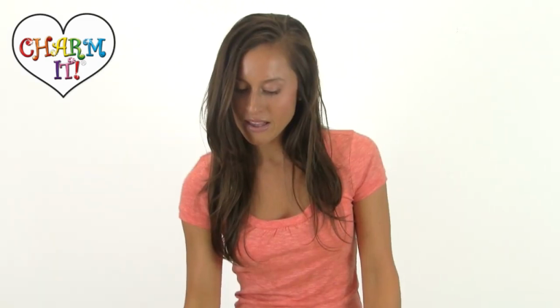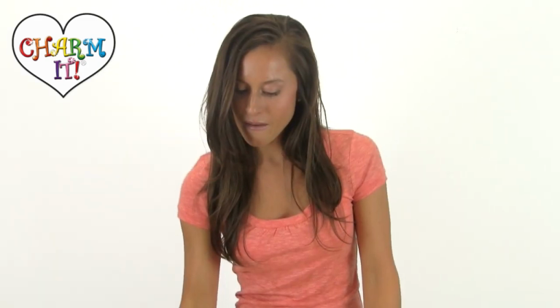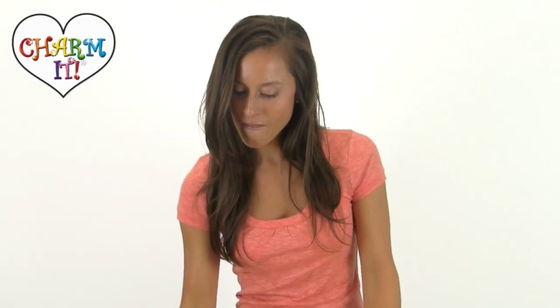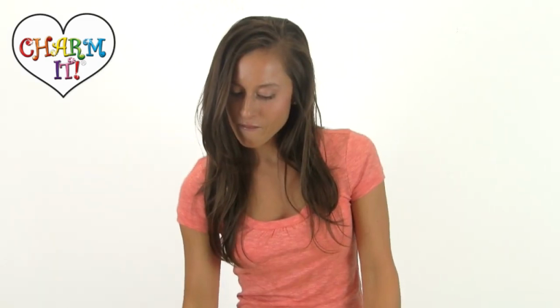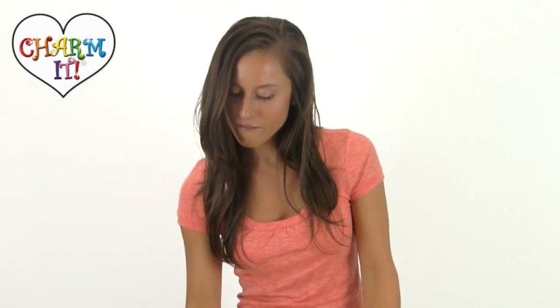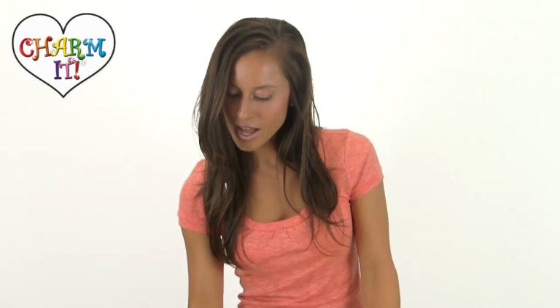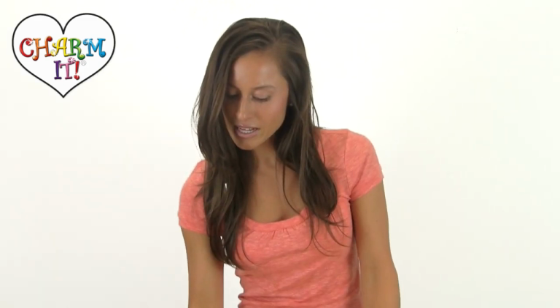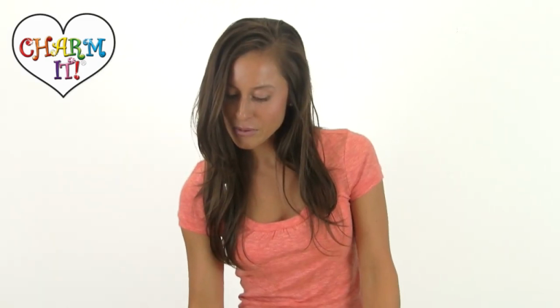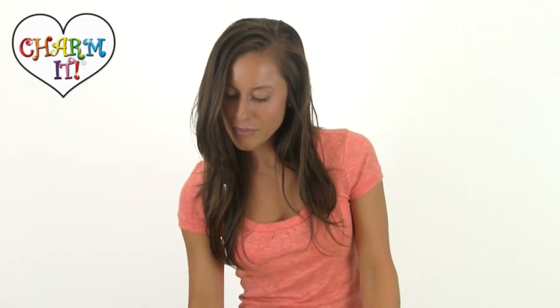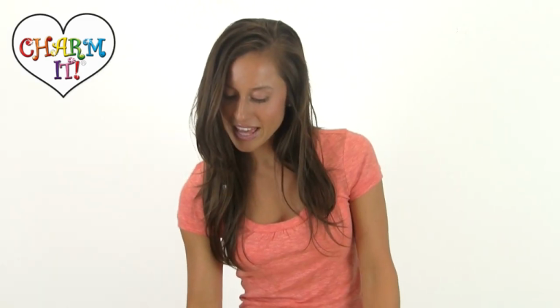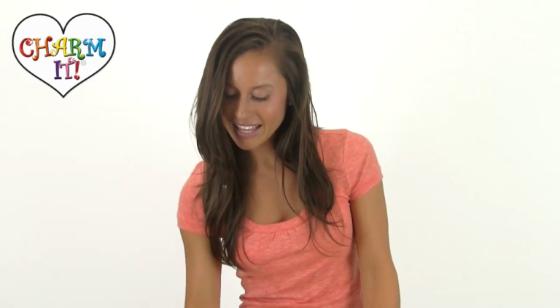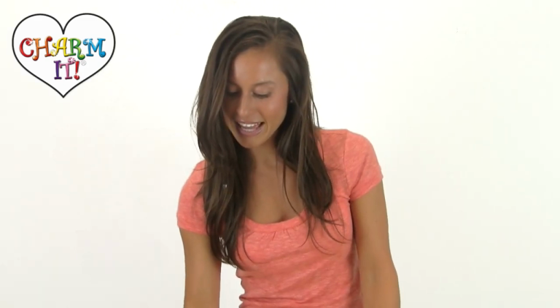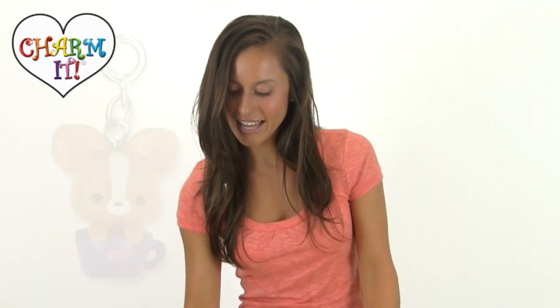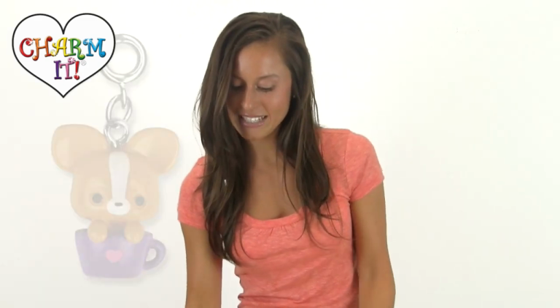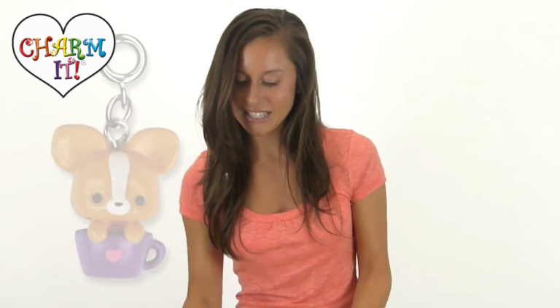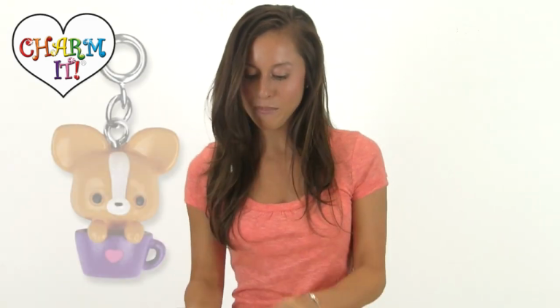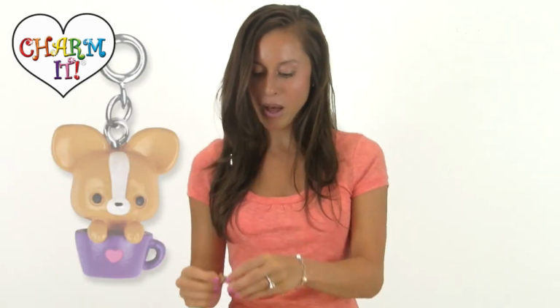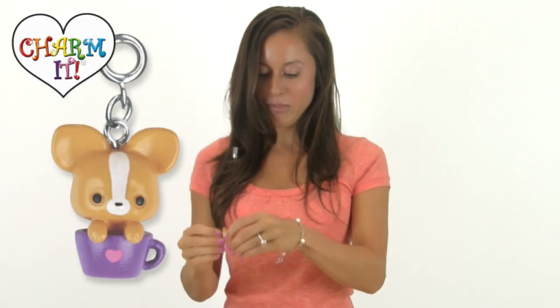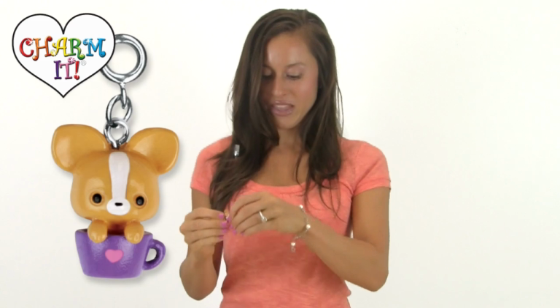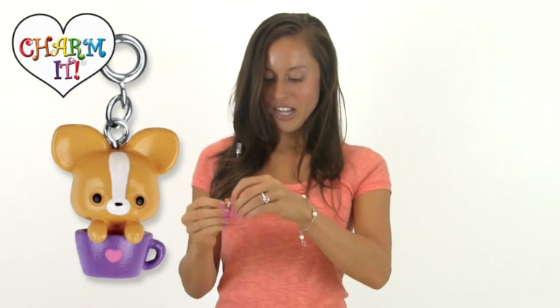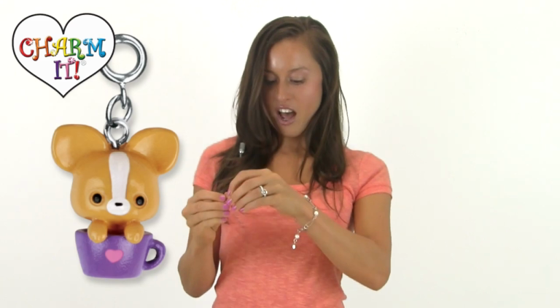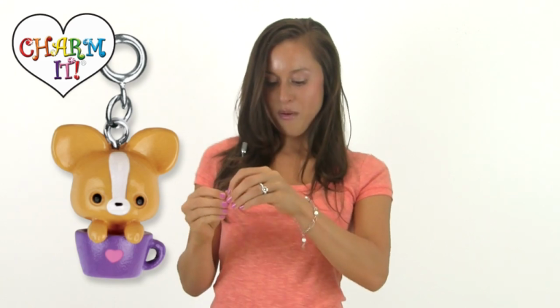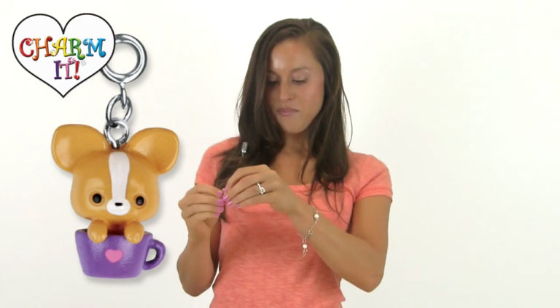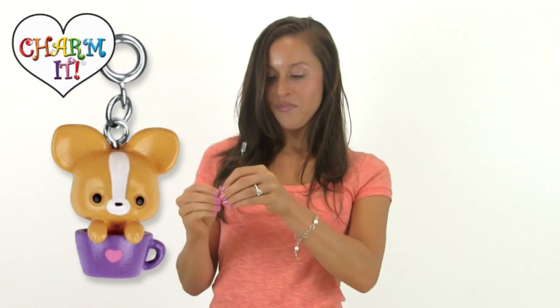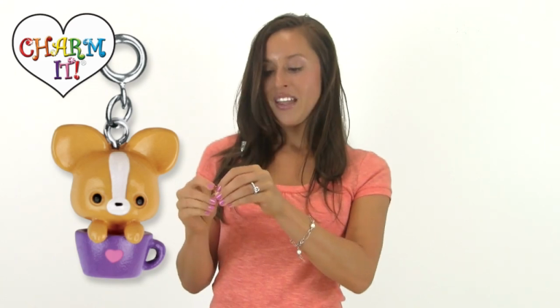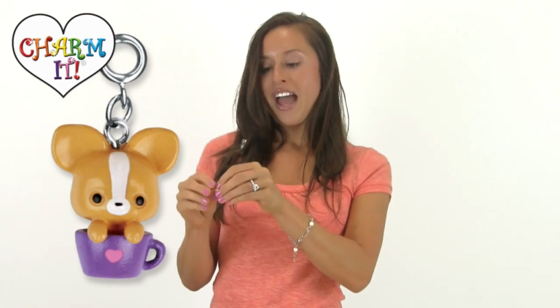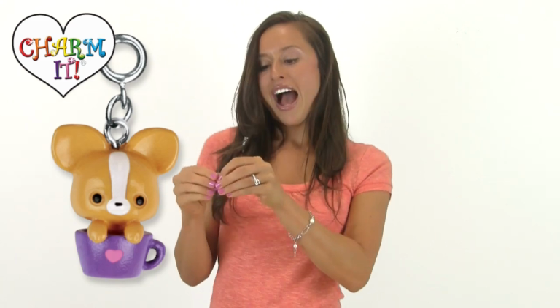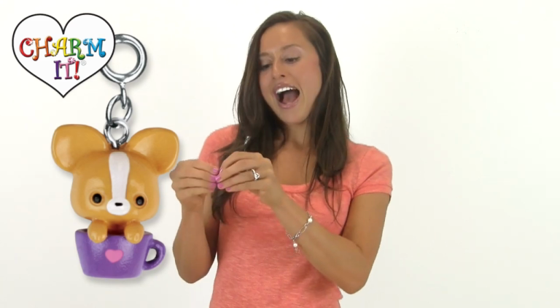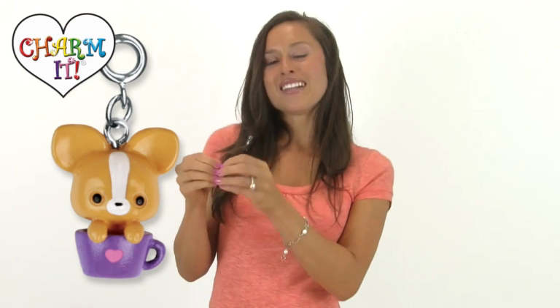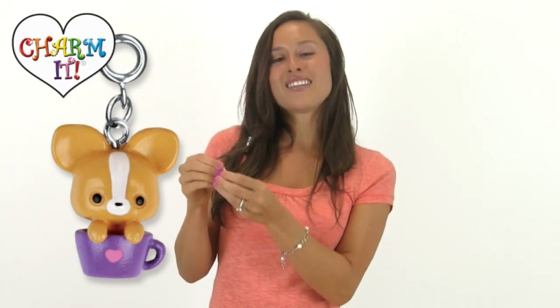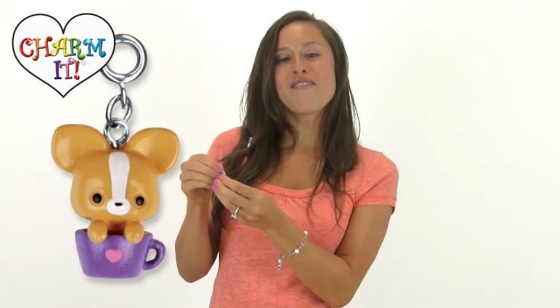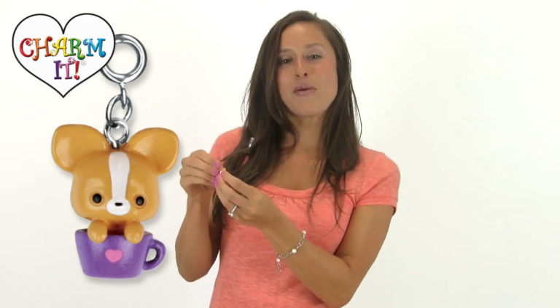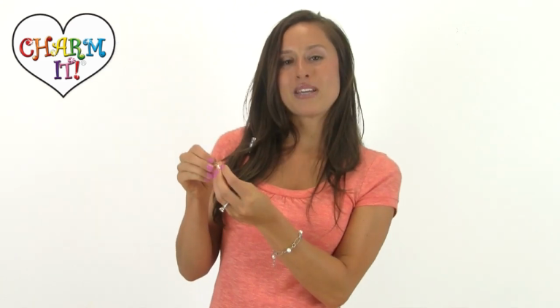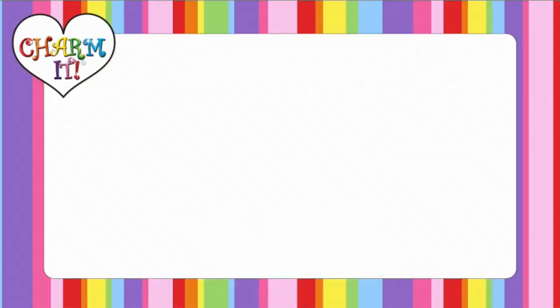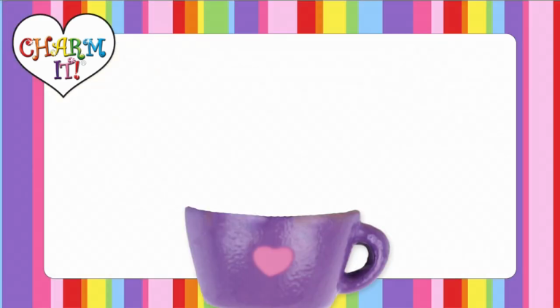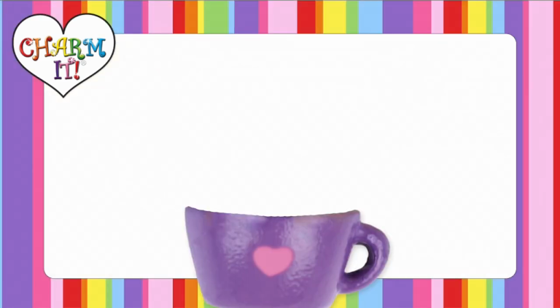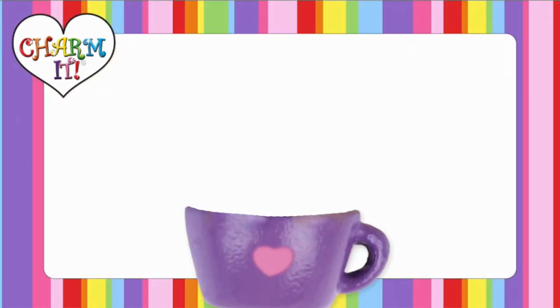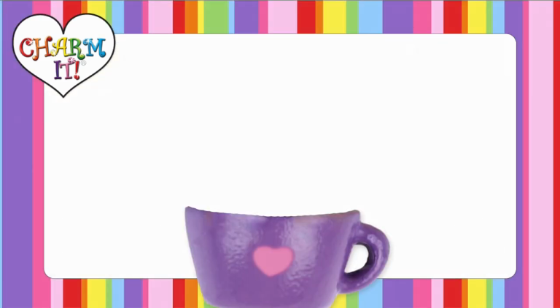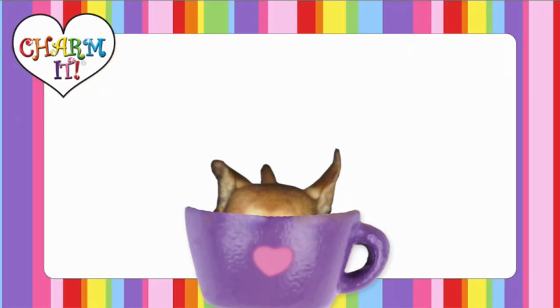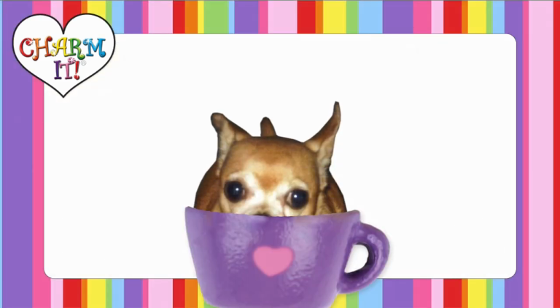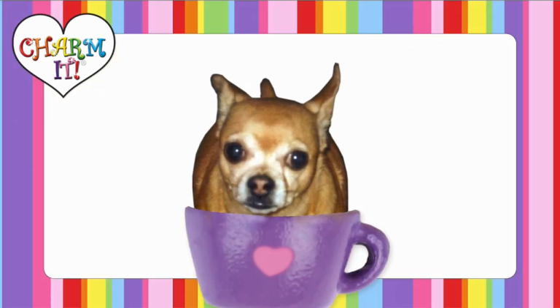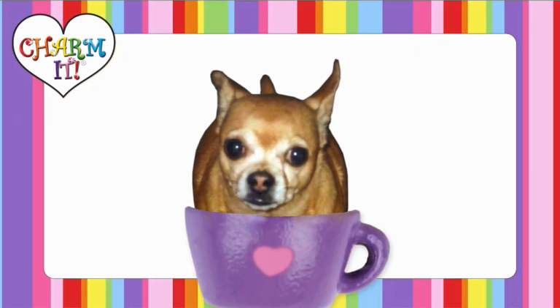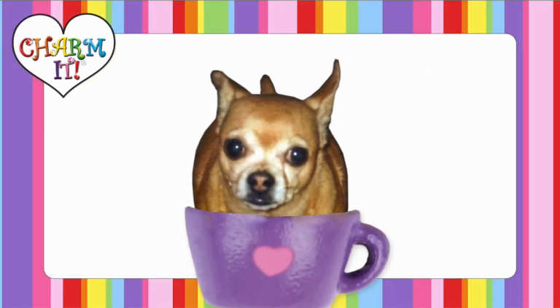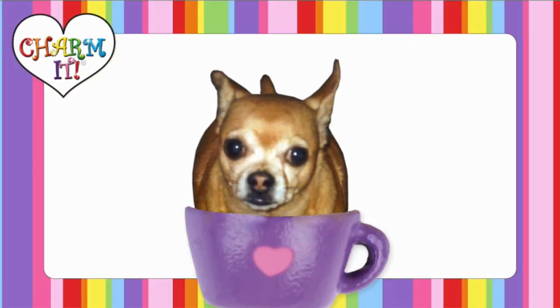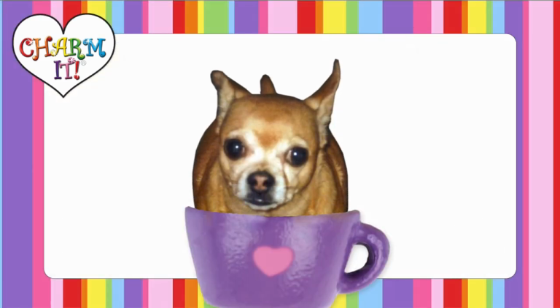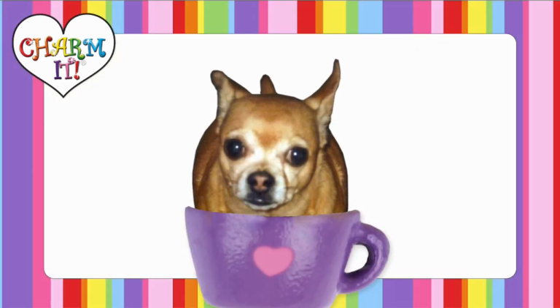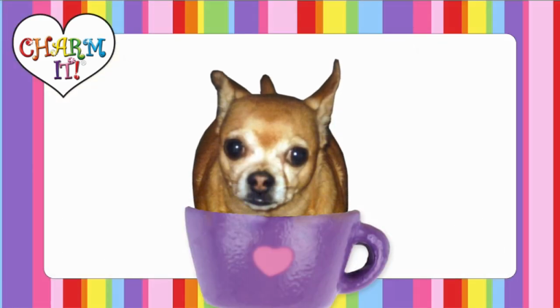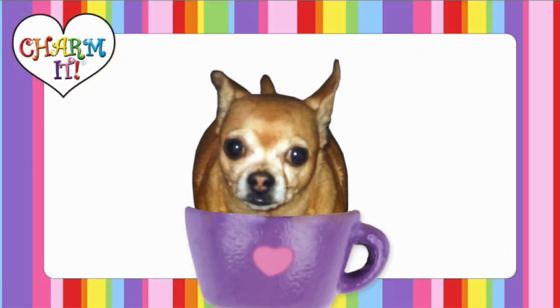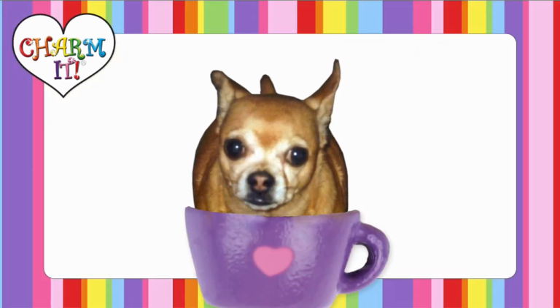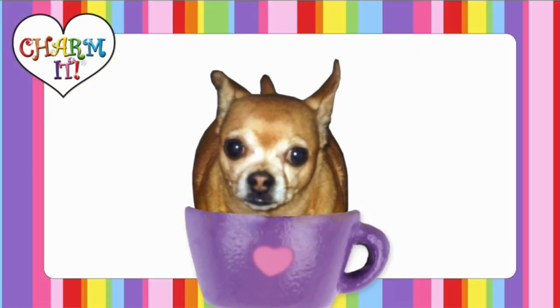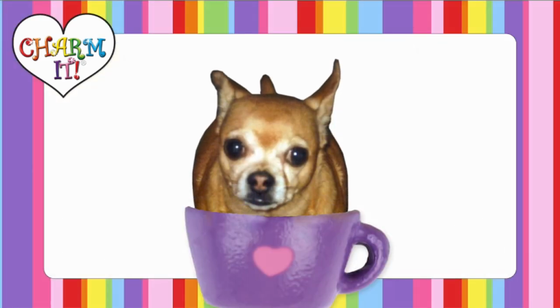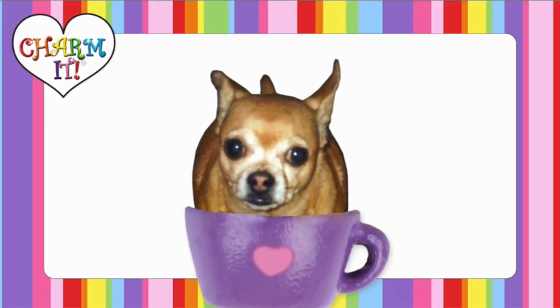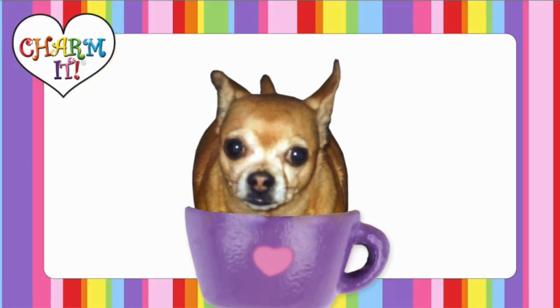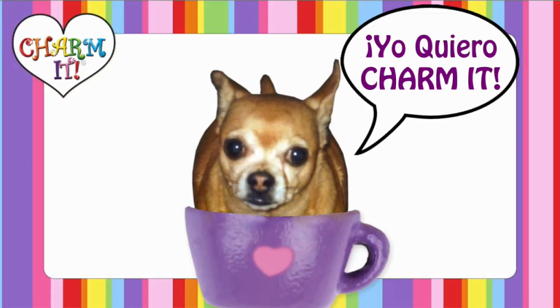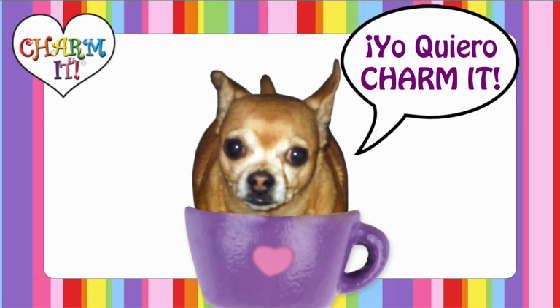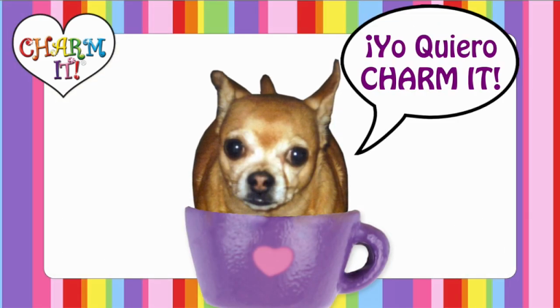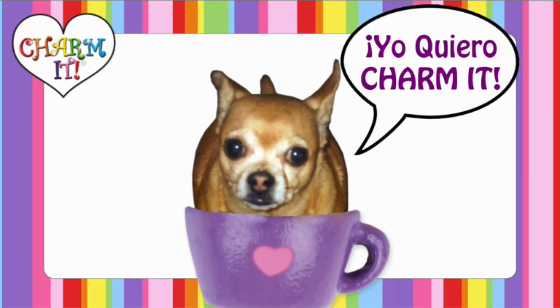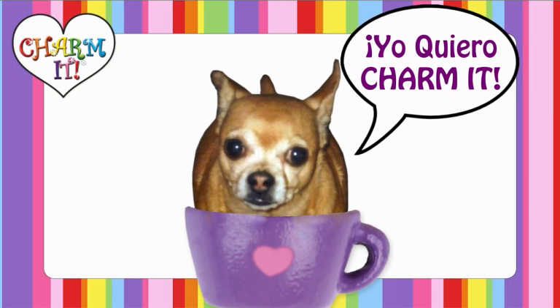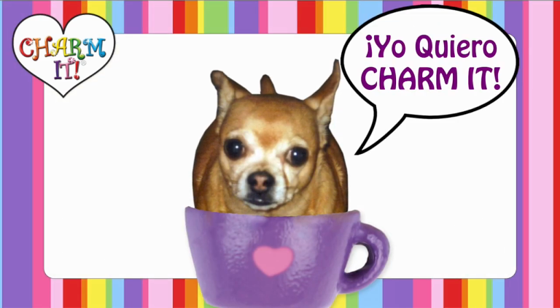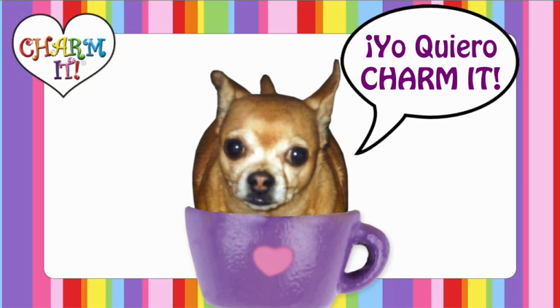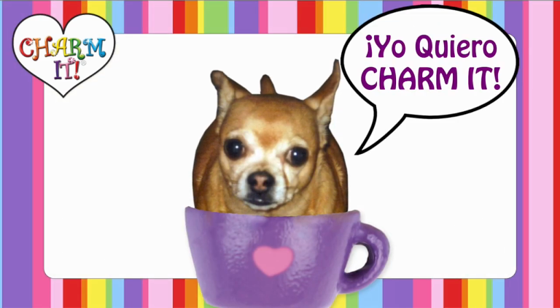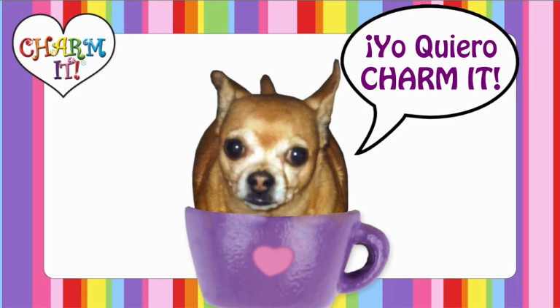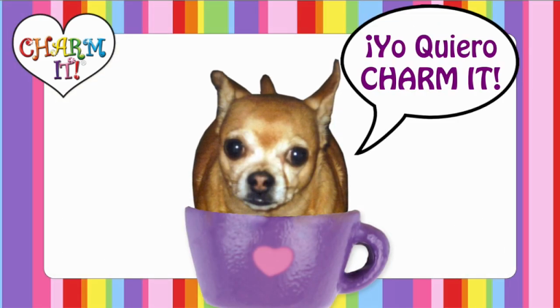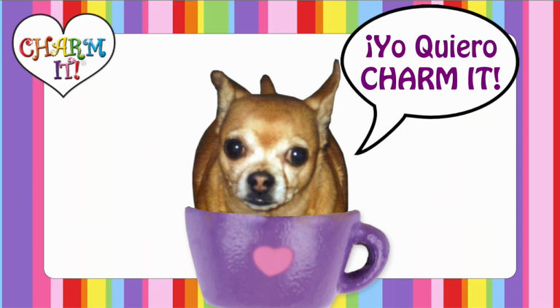My final pick is the pup in the cup. I love it because I have a Chihuahua, Tito, that looks just like him. Yo, Chihuahua, charm it!